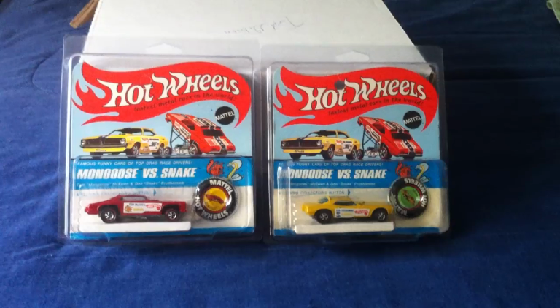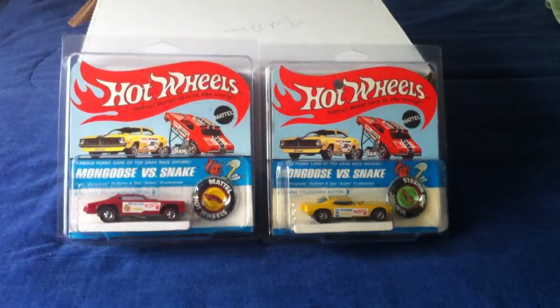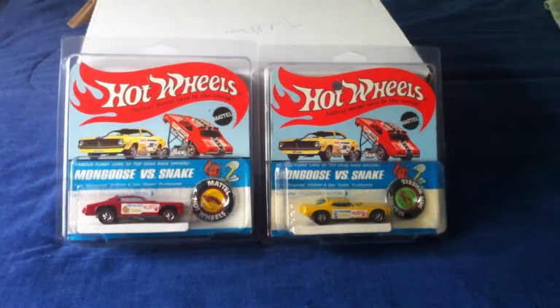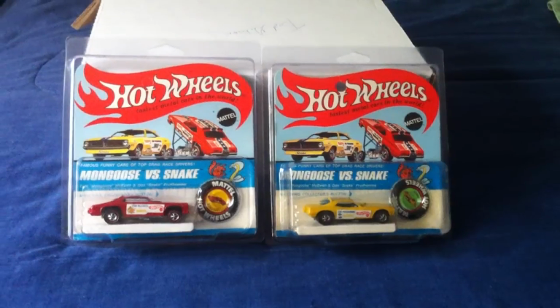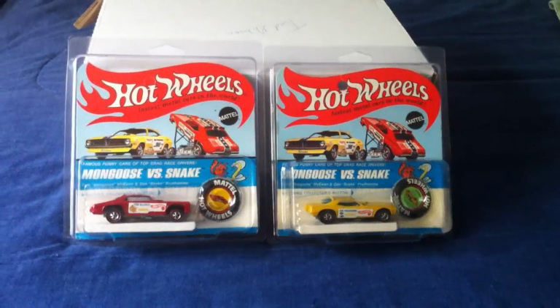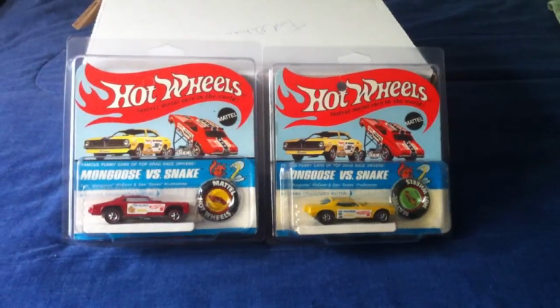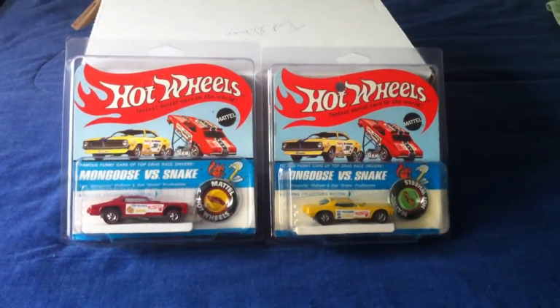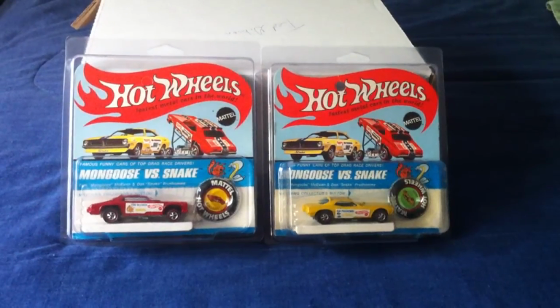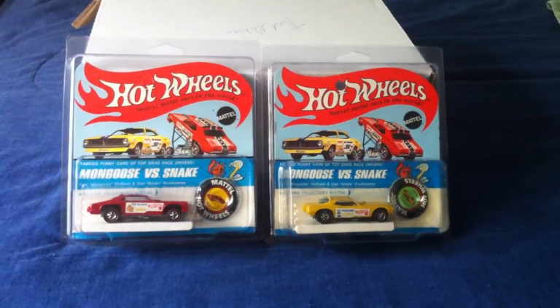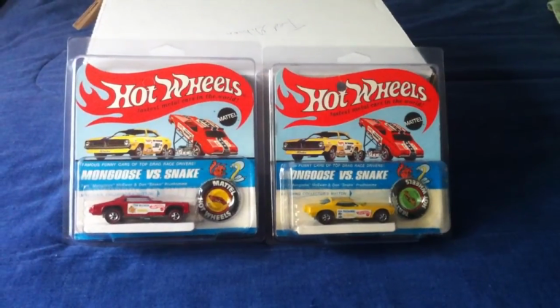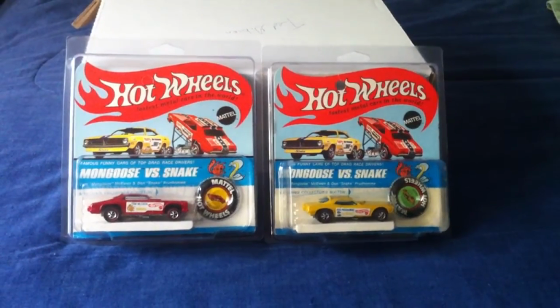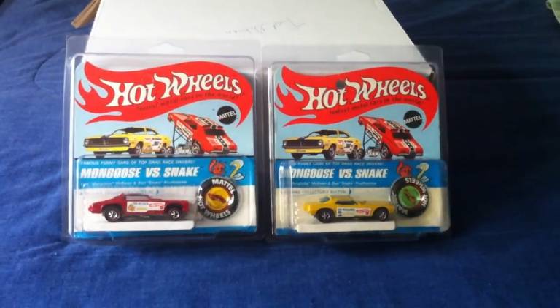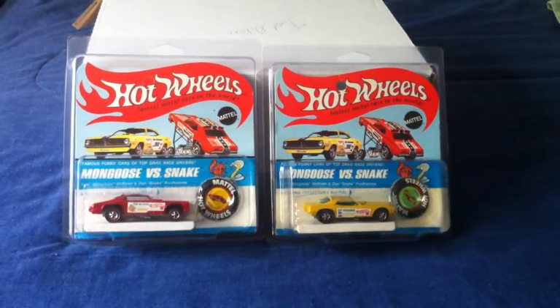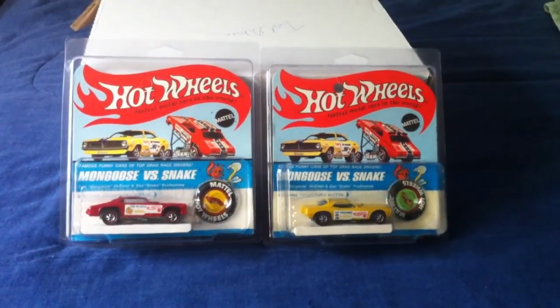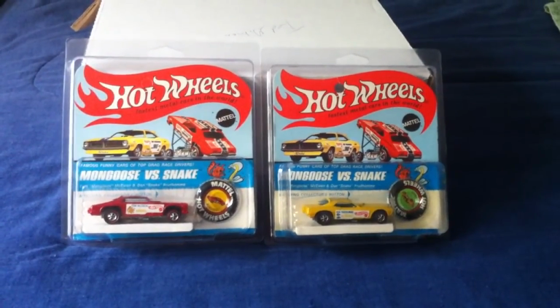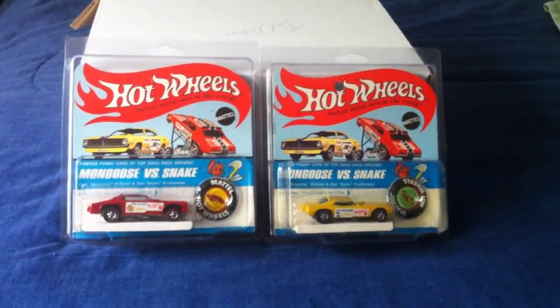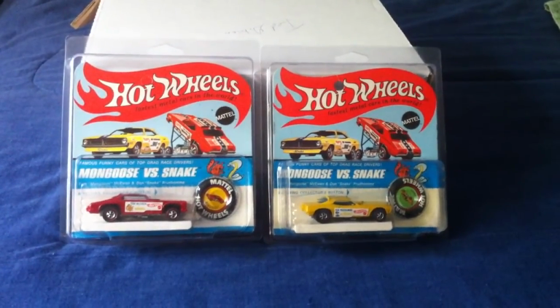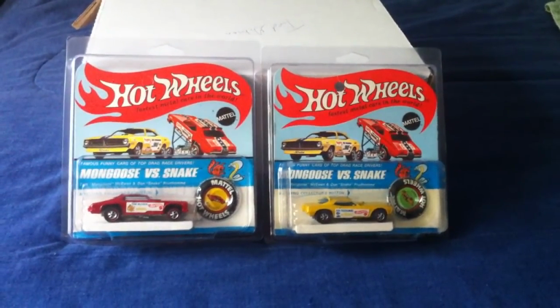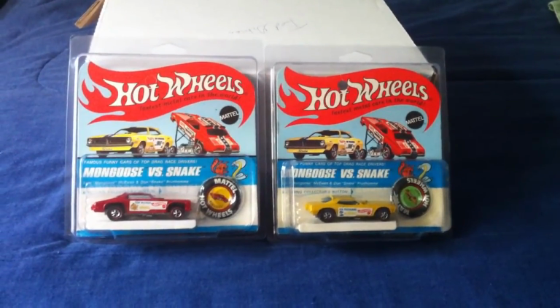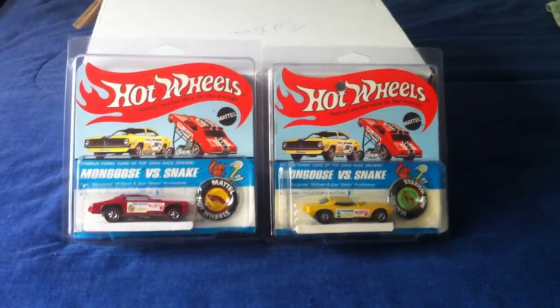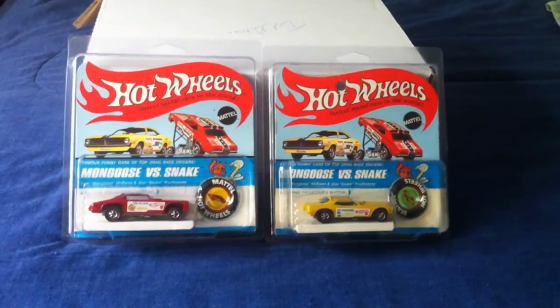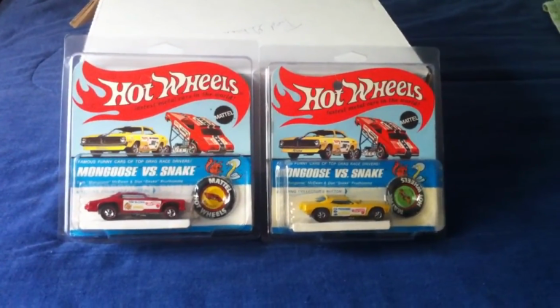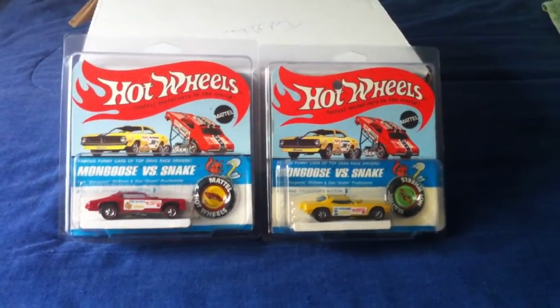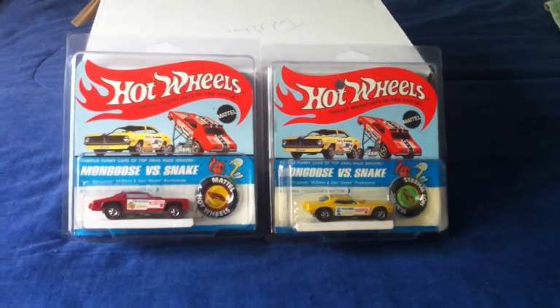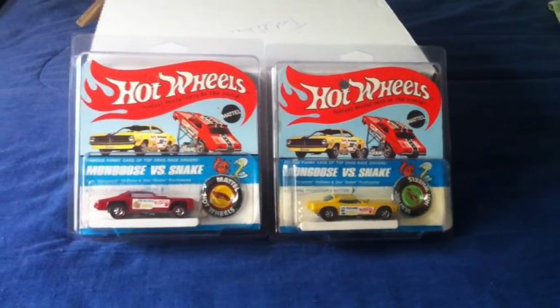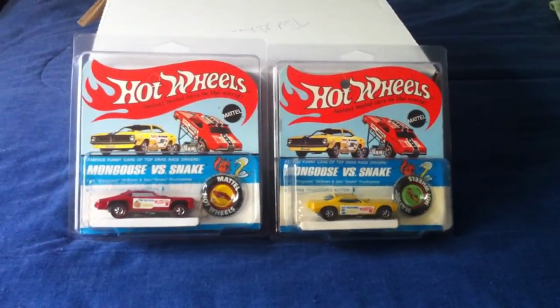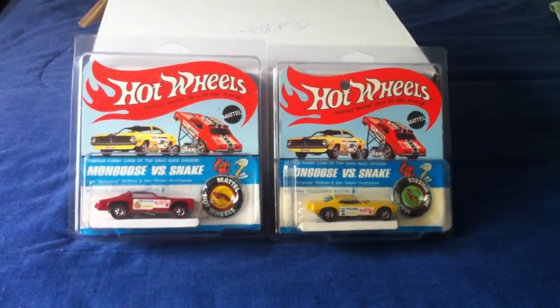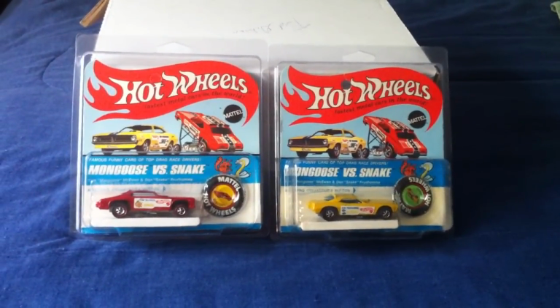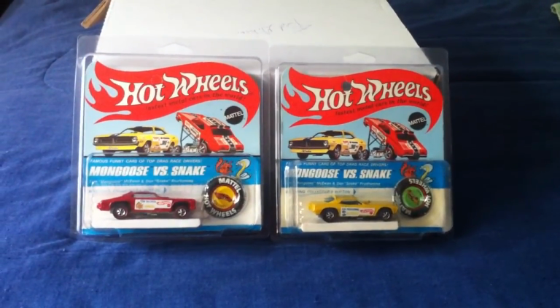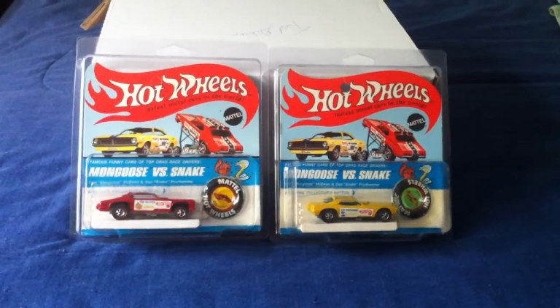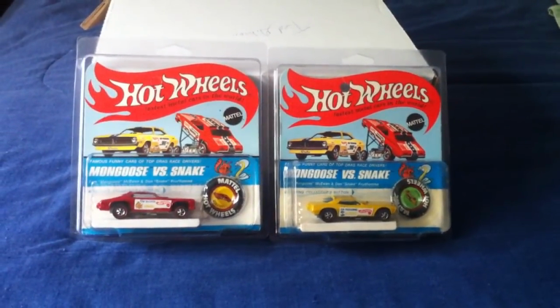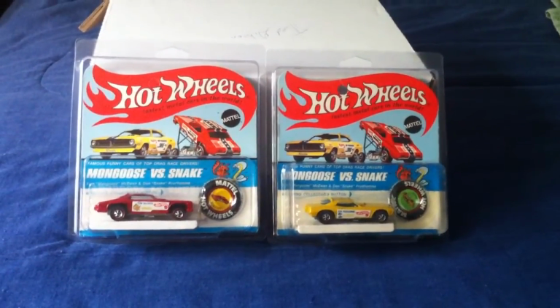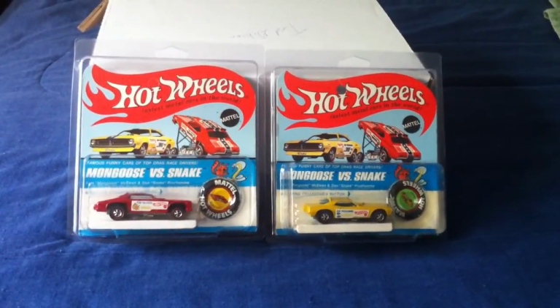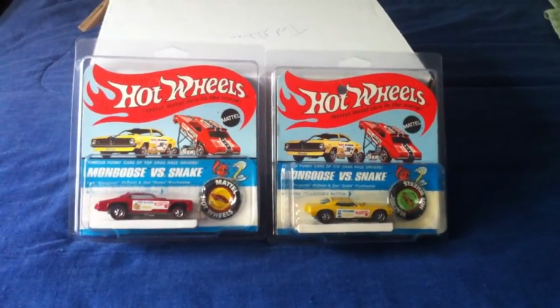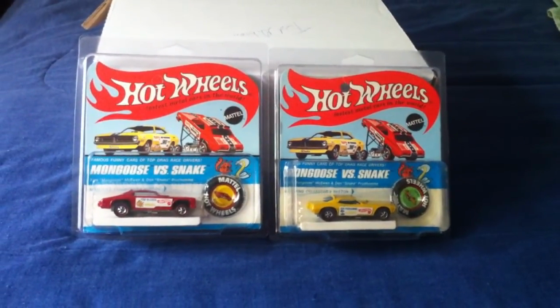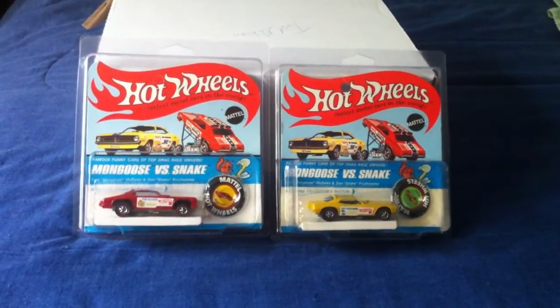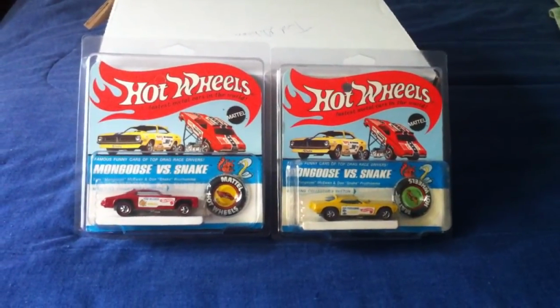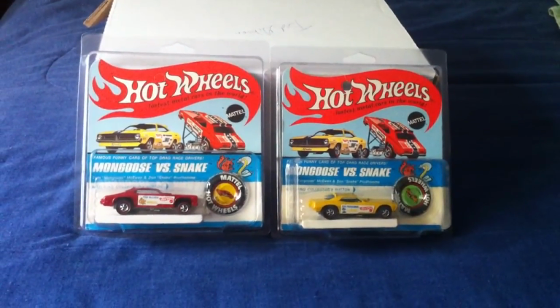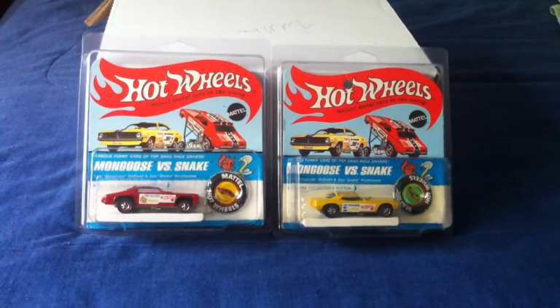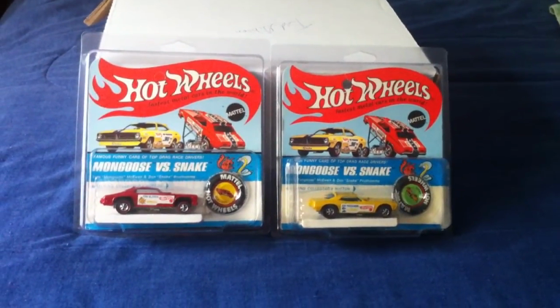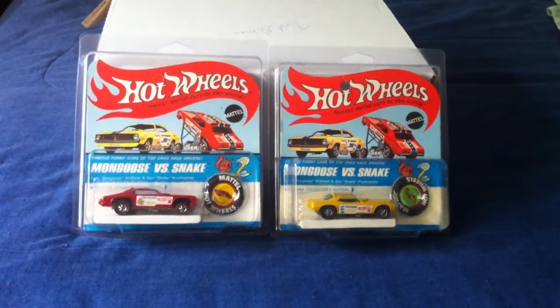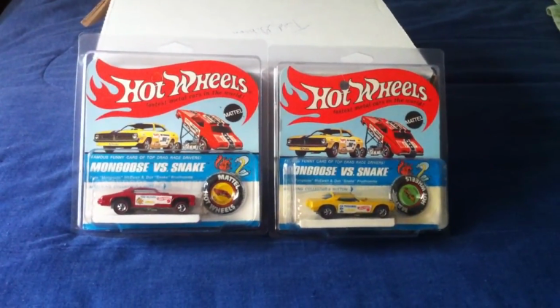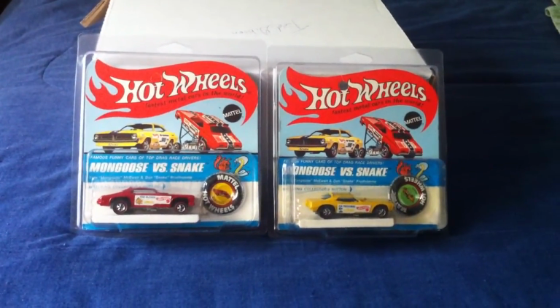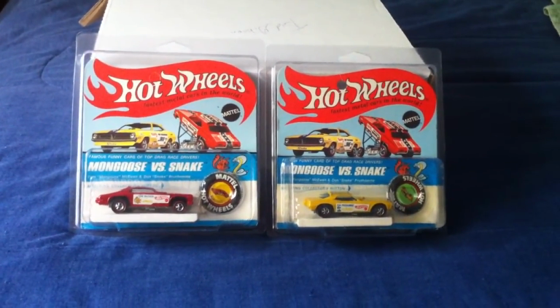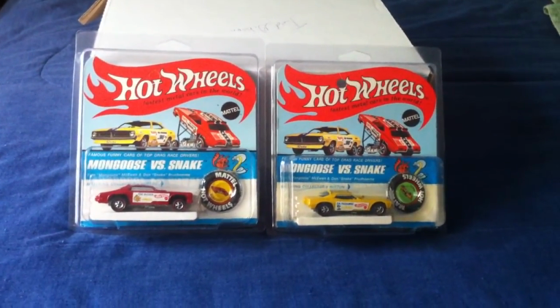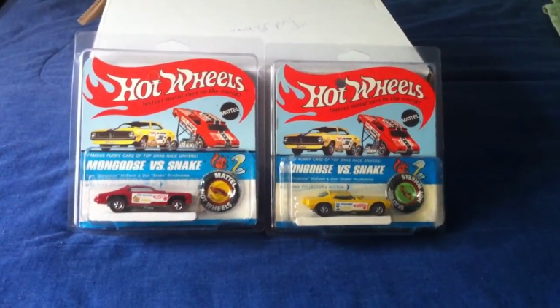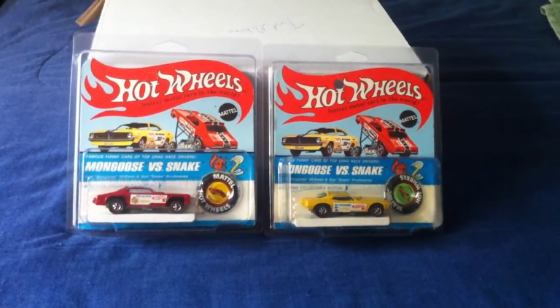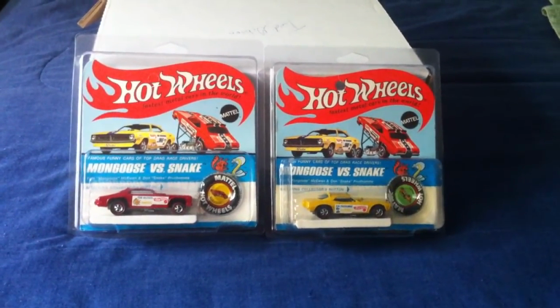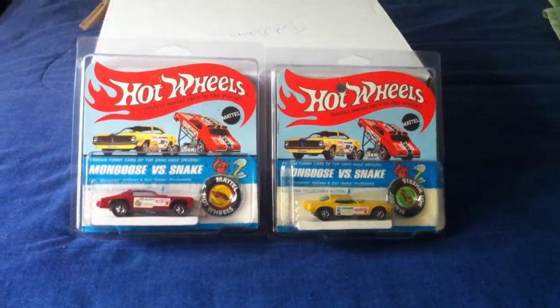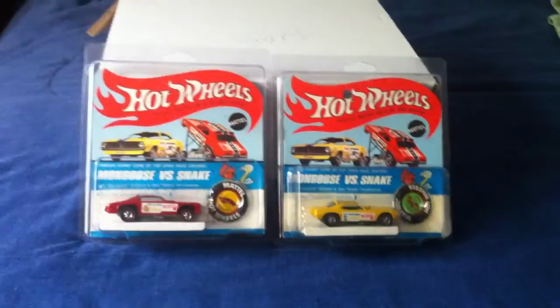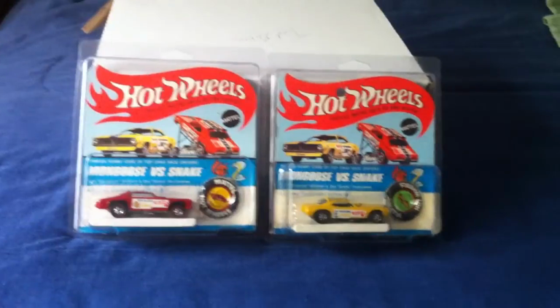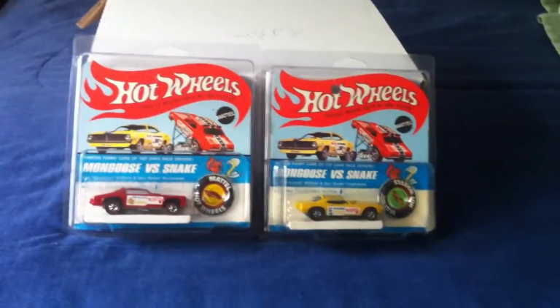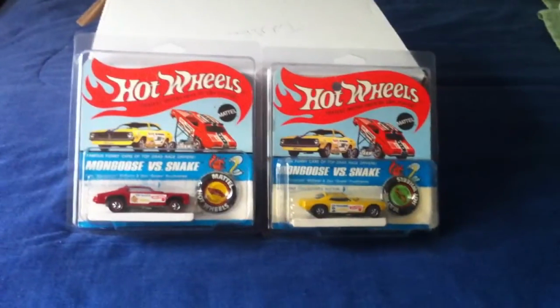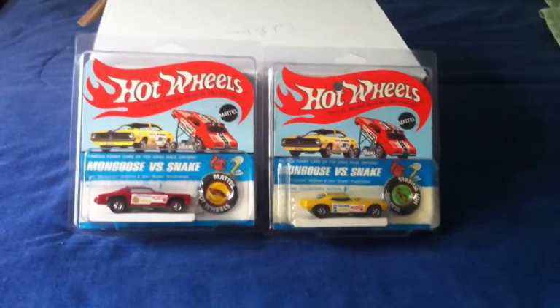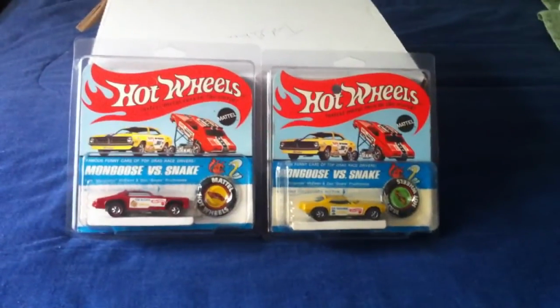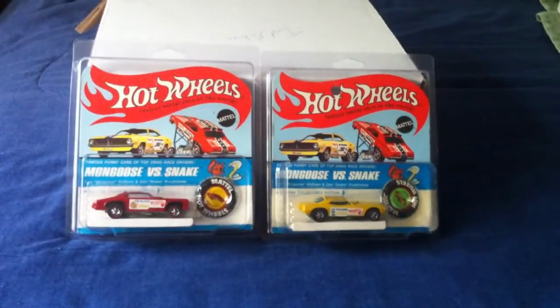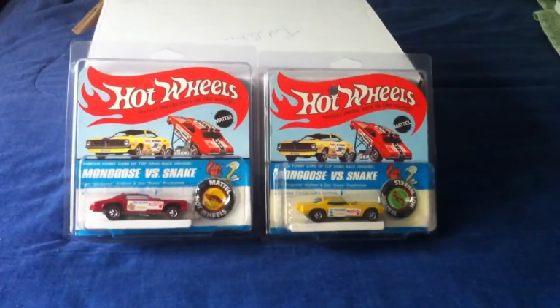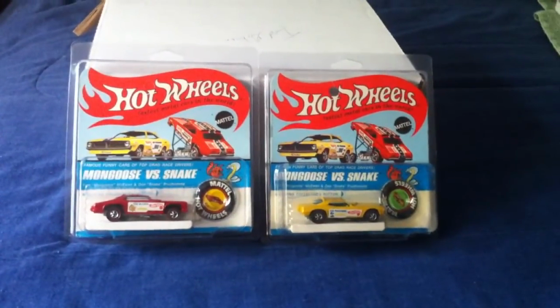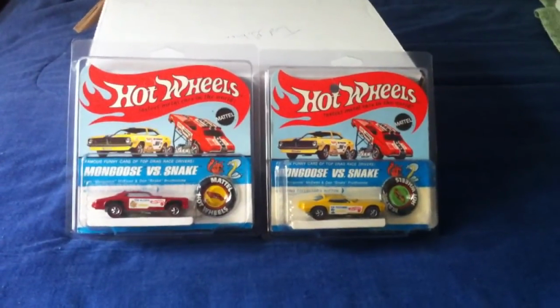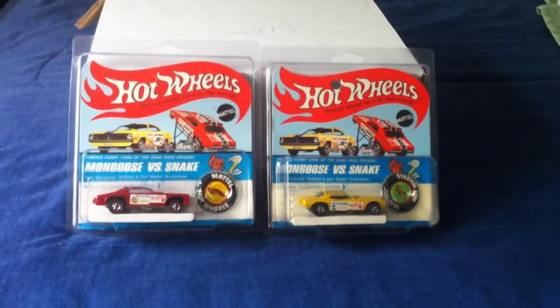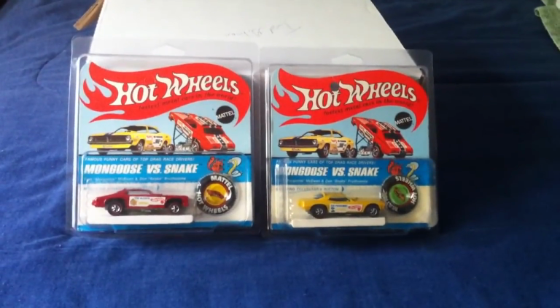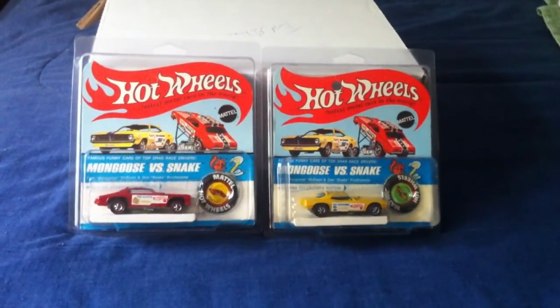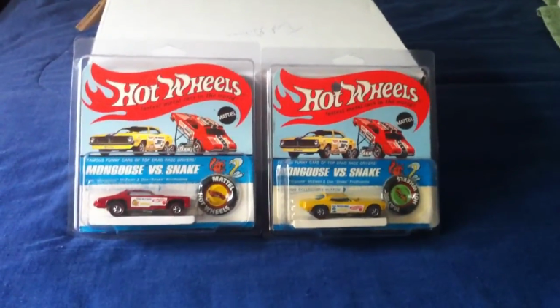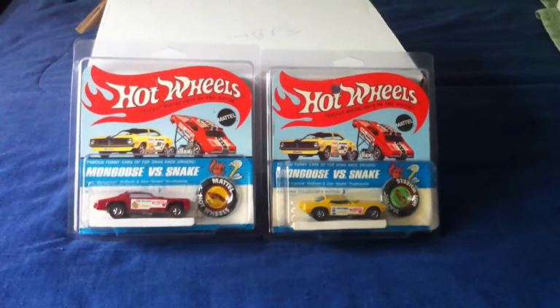Hey guys, Legendary Hot Wheels here. Today what I have for you is a Snake and Mongoose, a couple of blister packs.